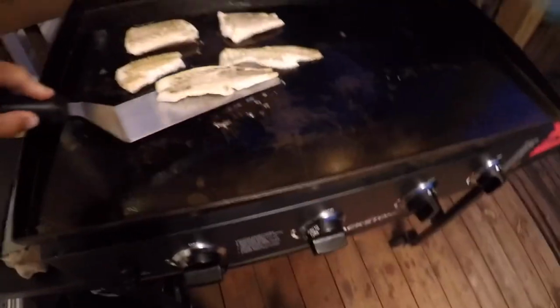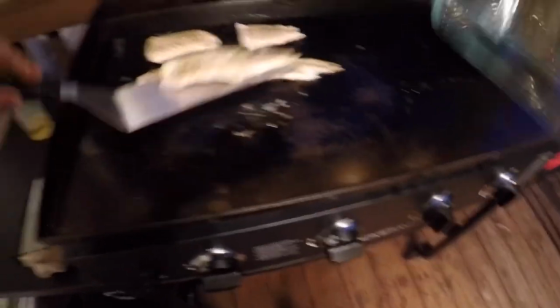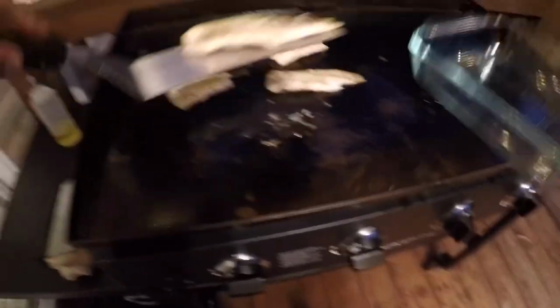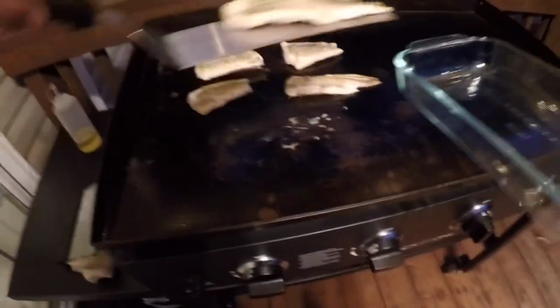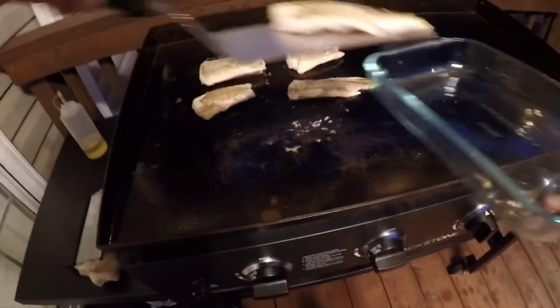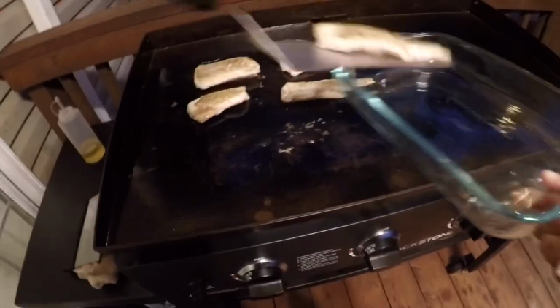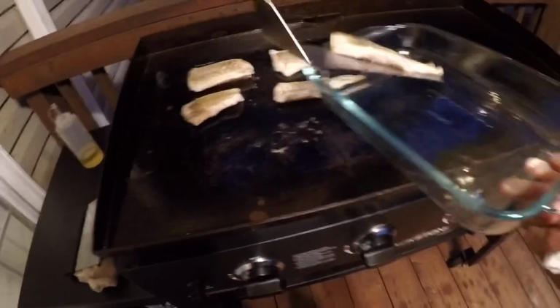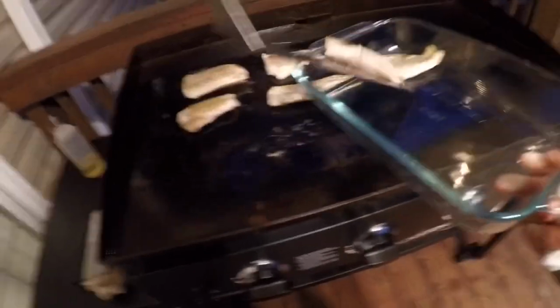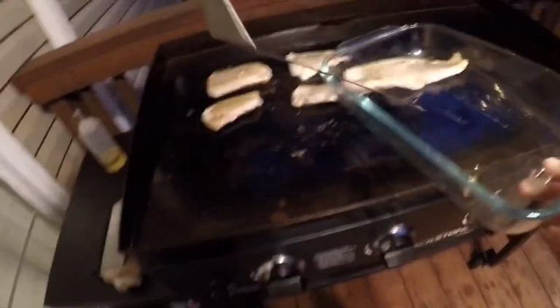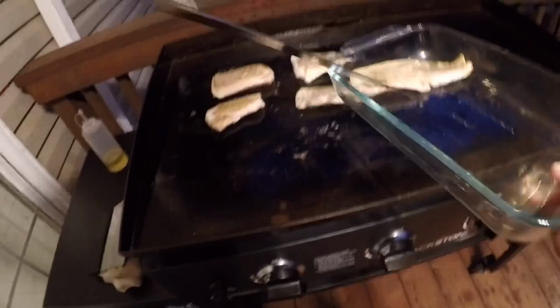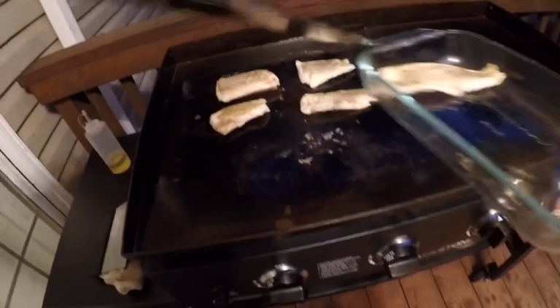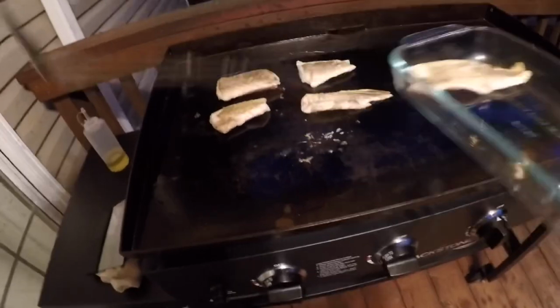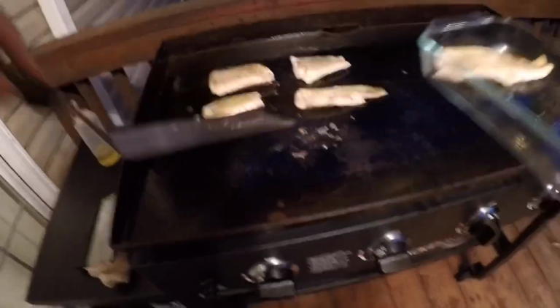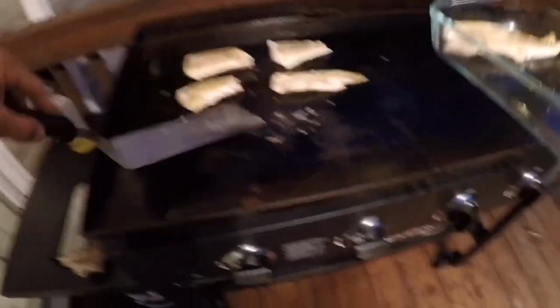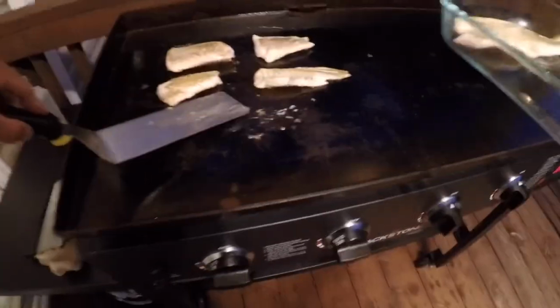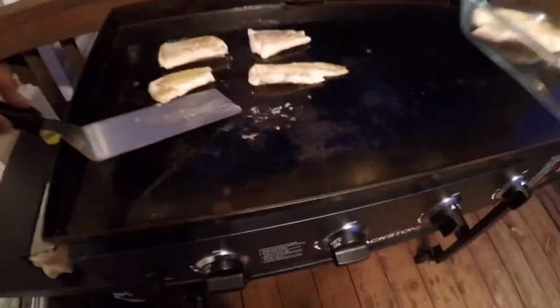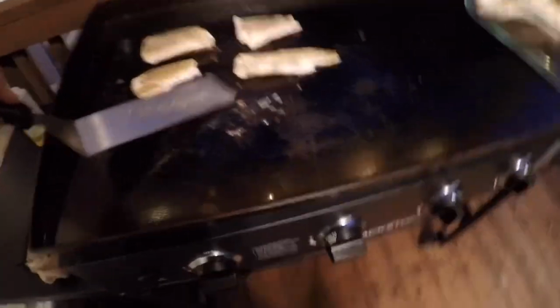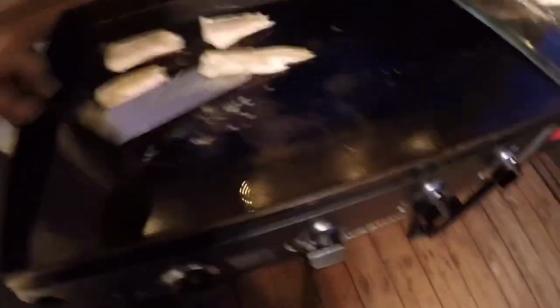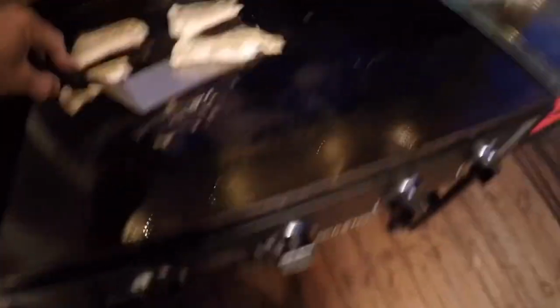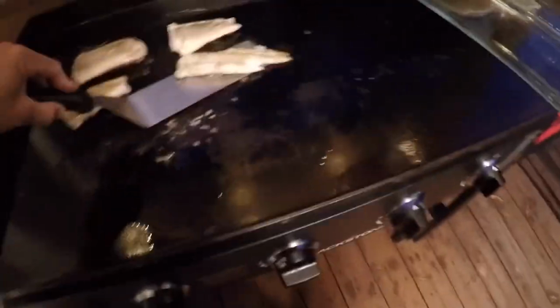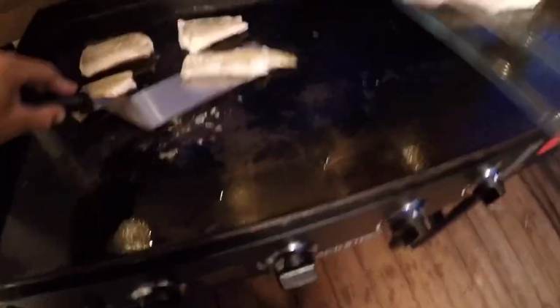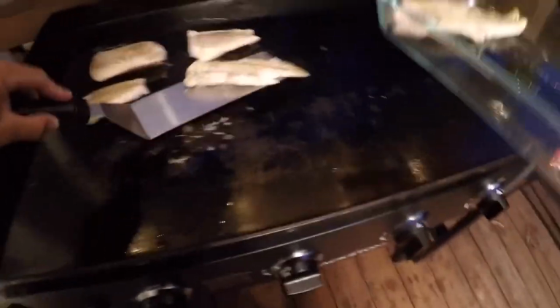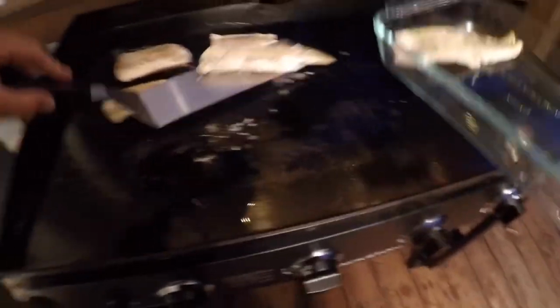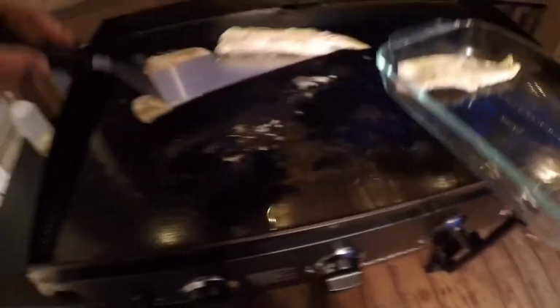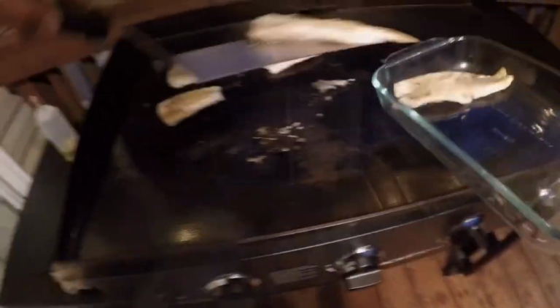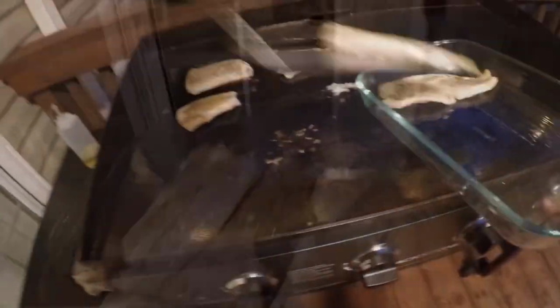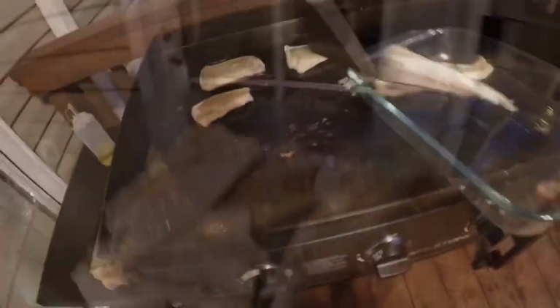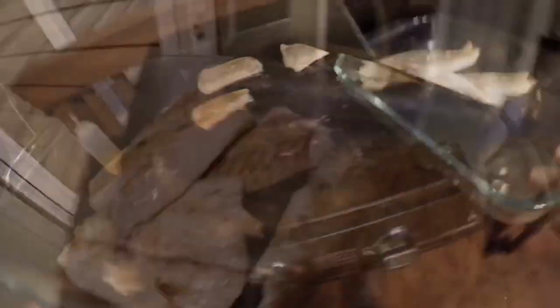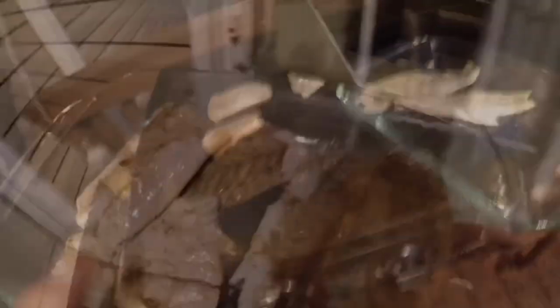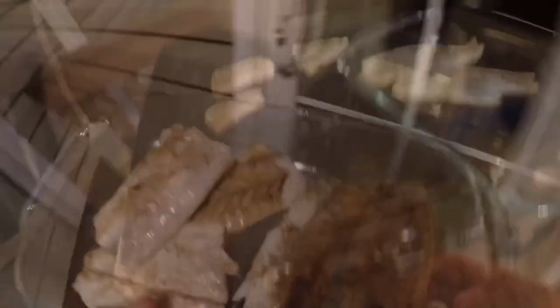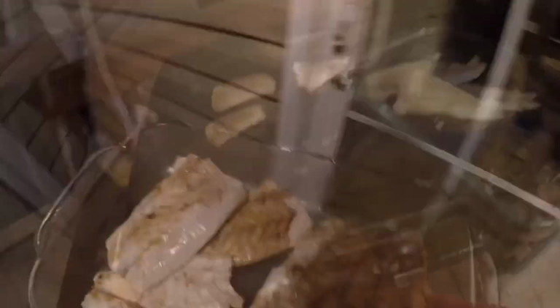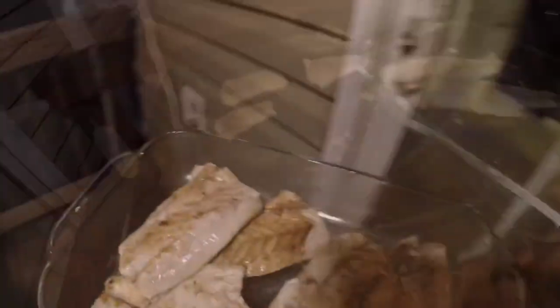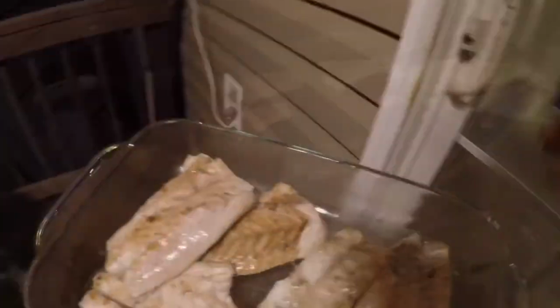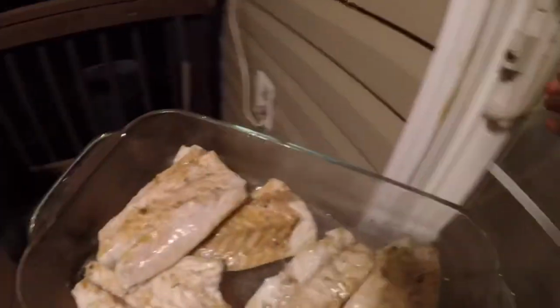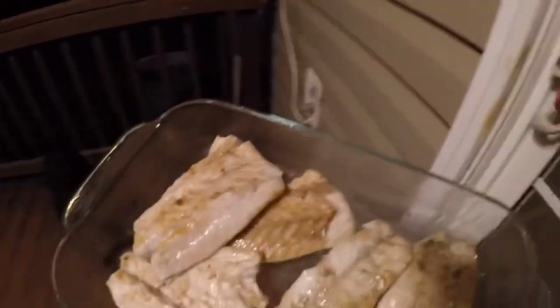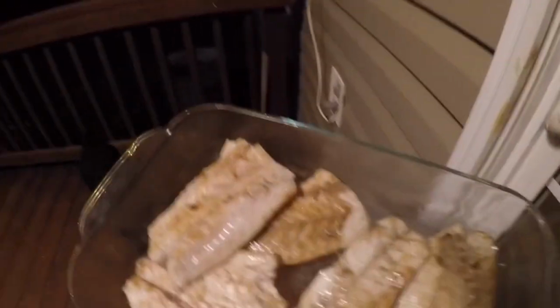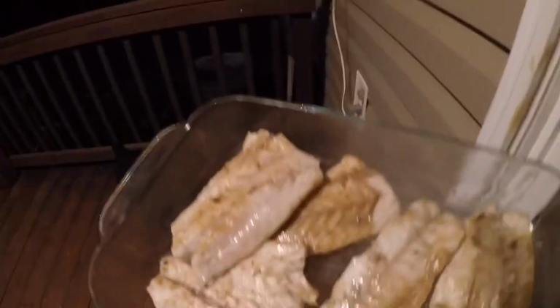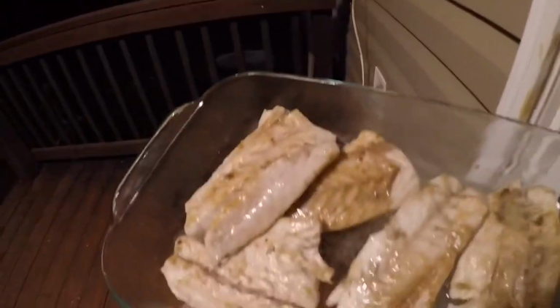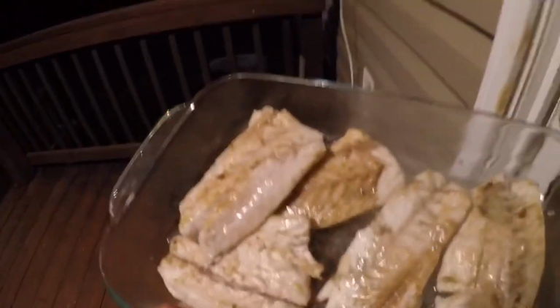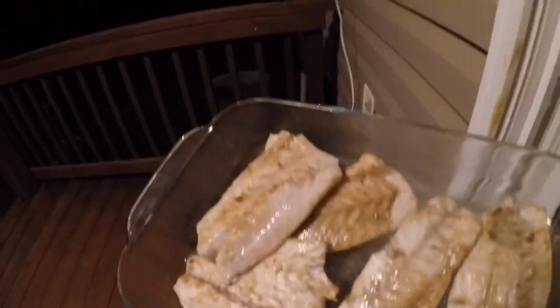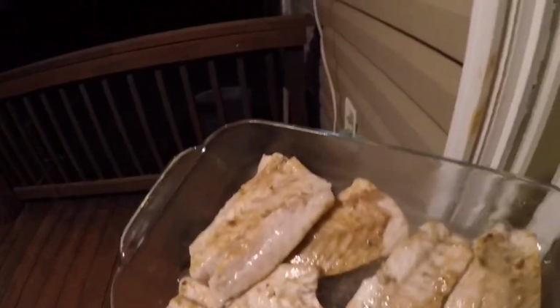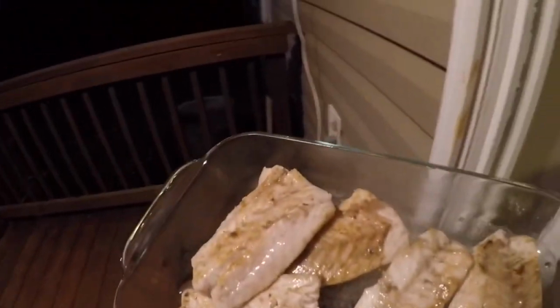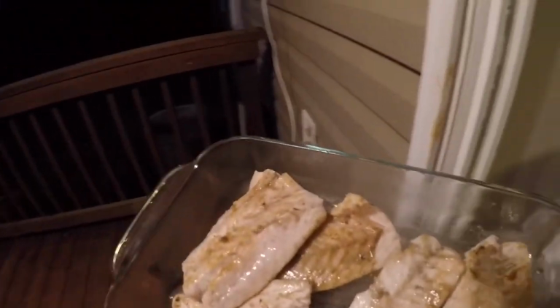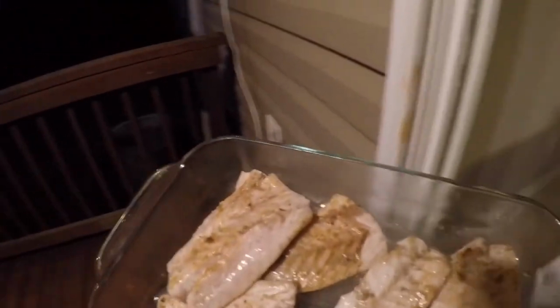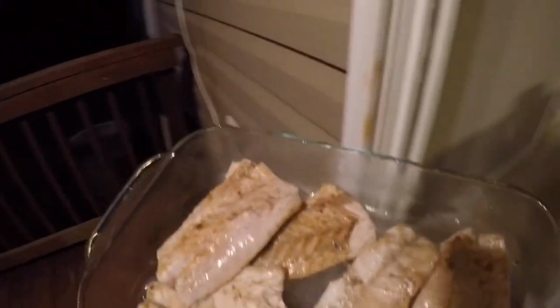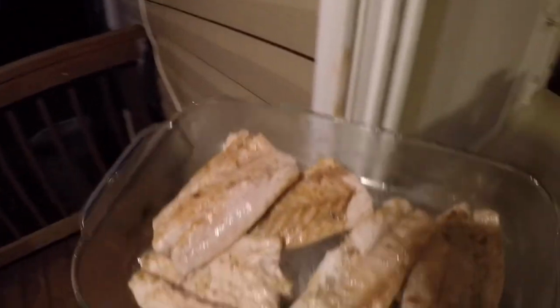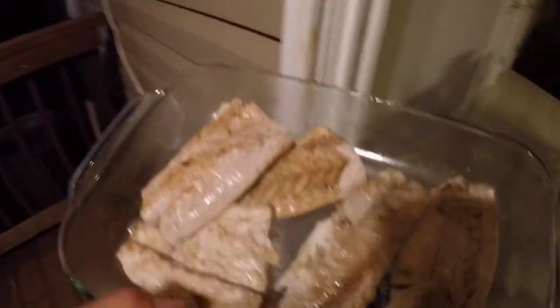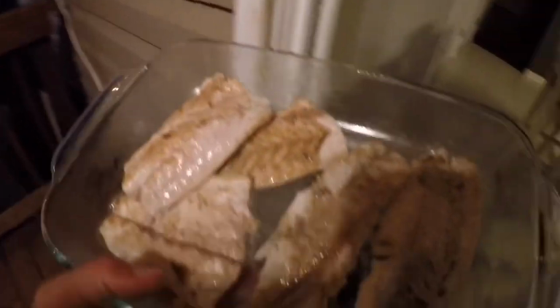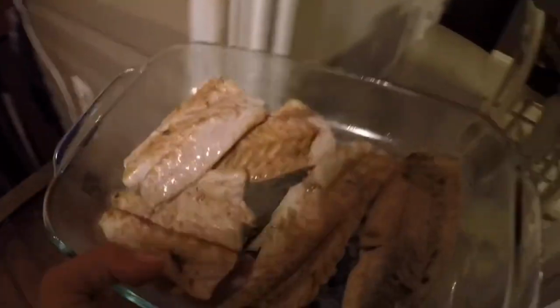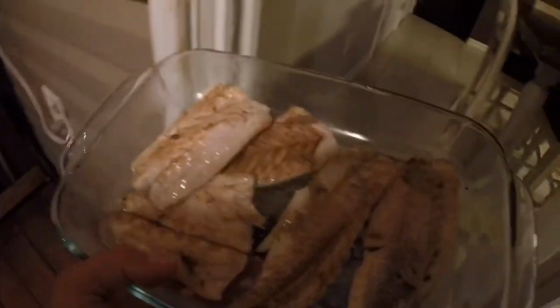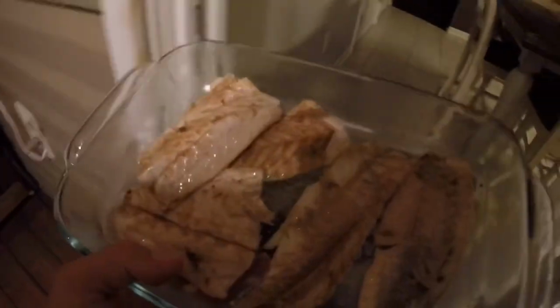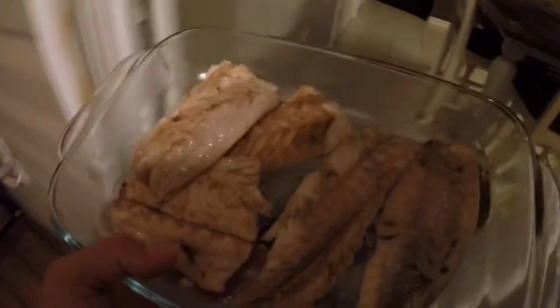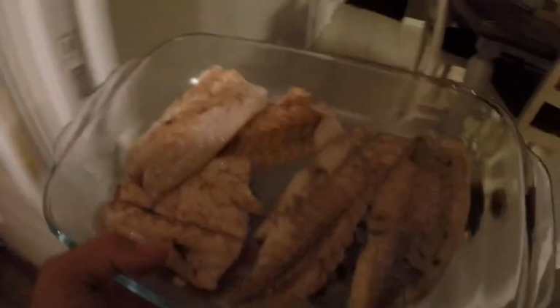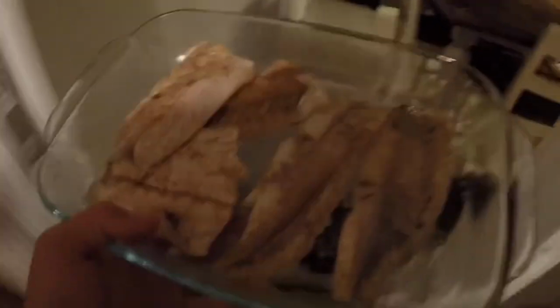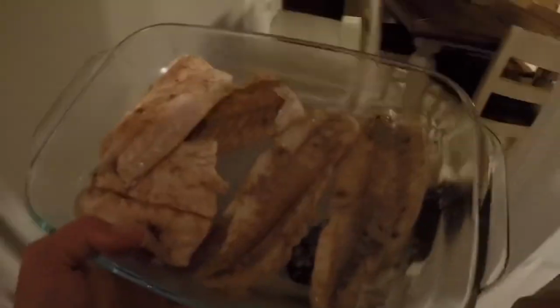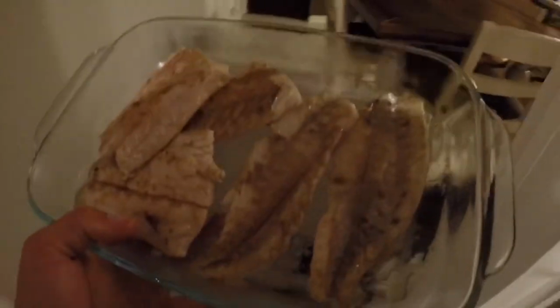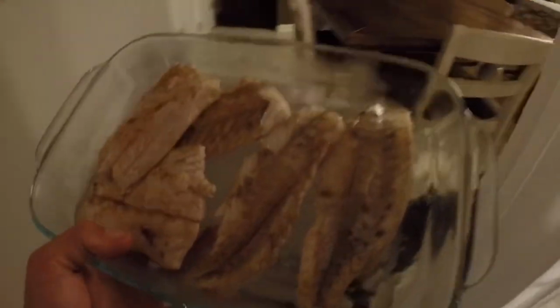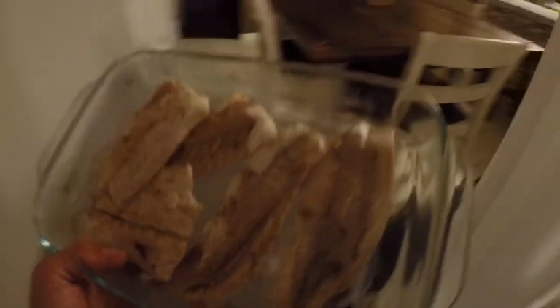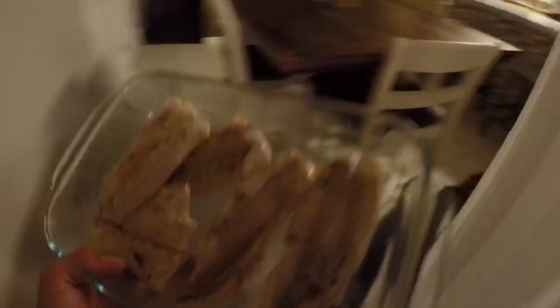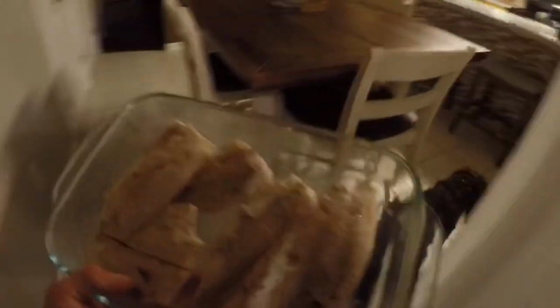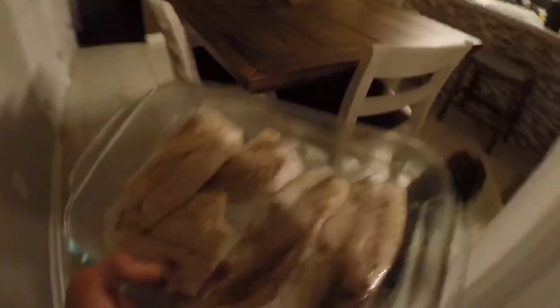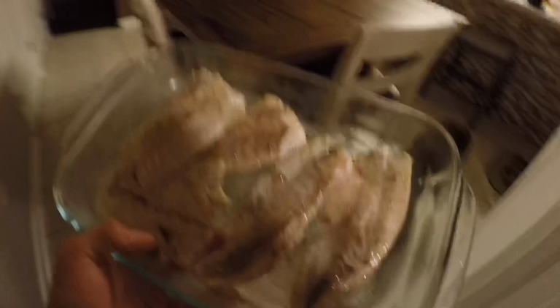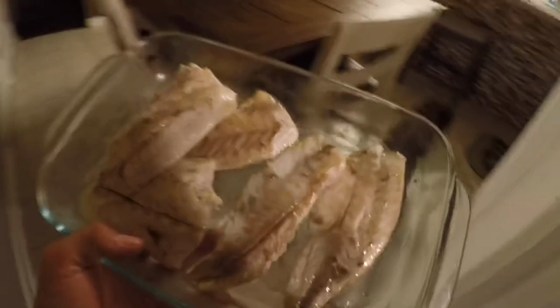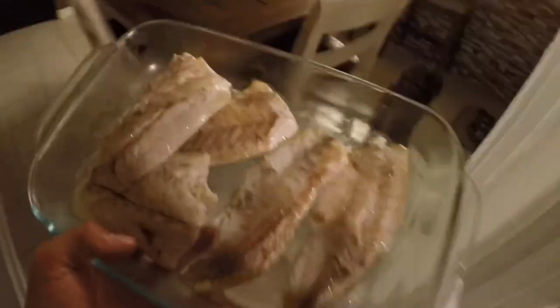Grilling is done. Now I'll head inside and break this up and make my concoction.